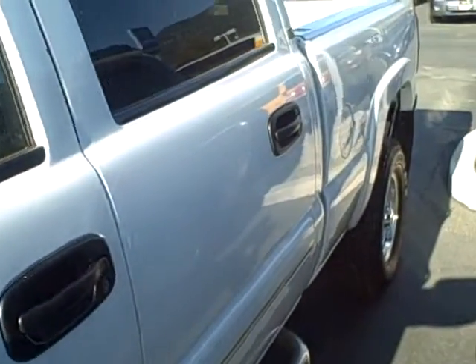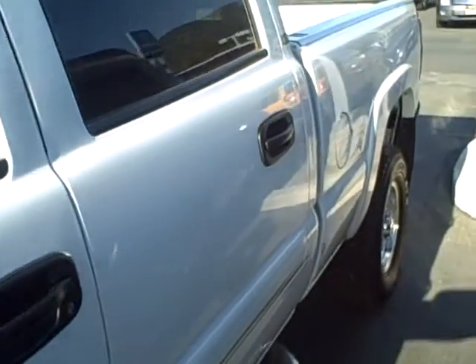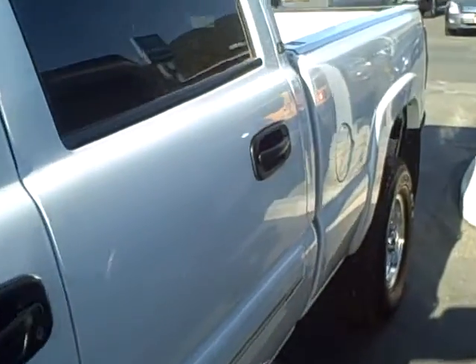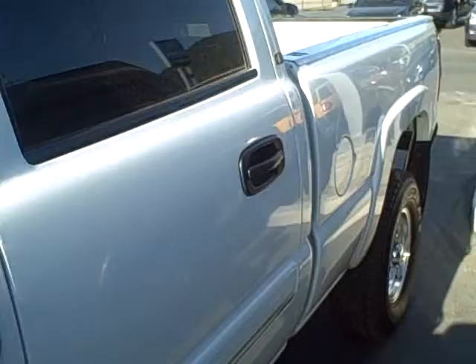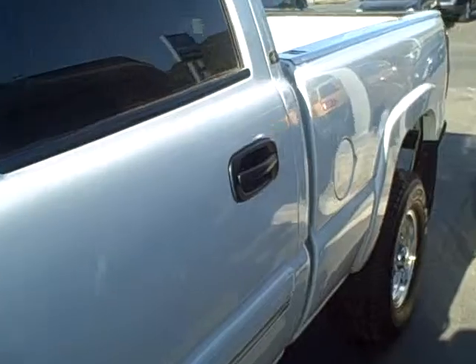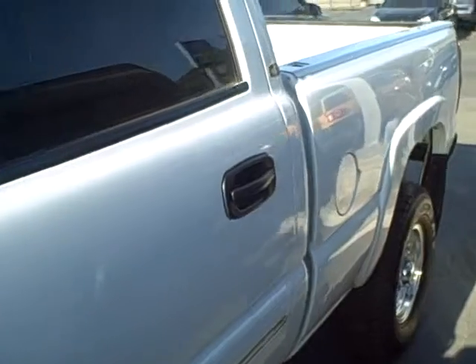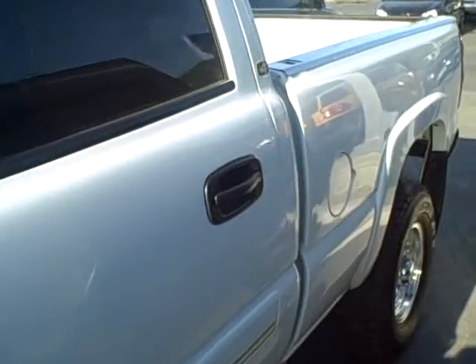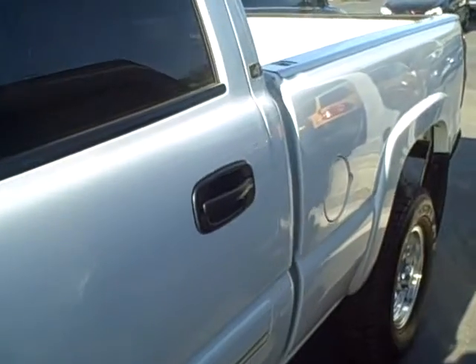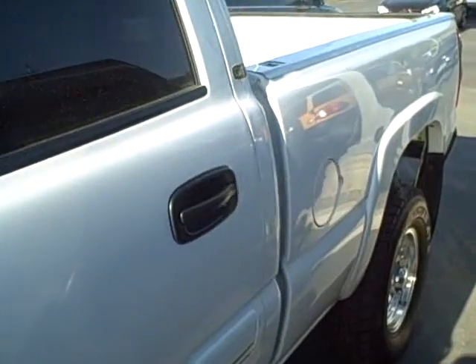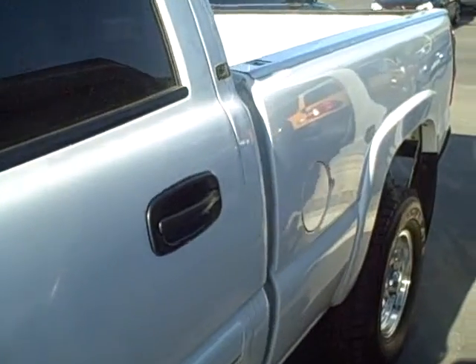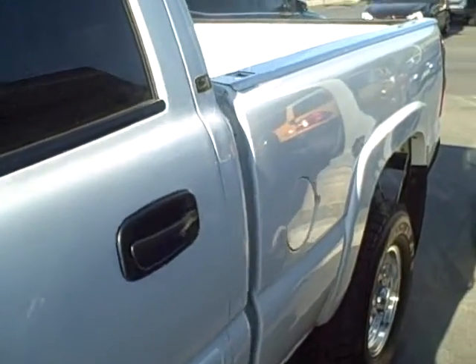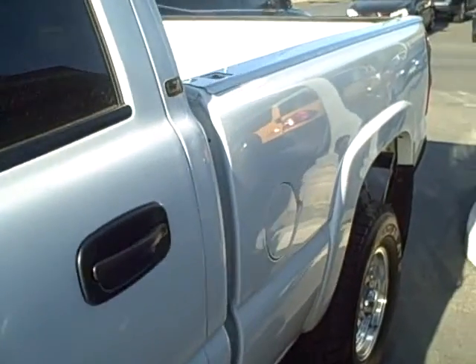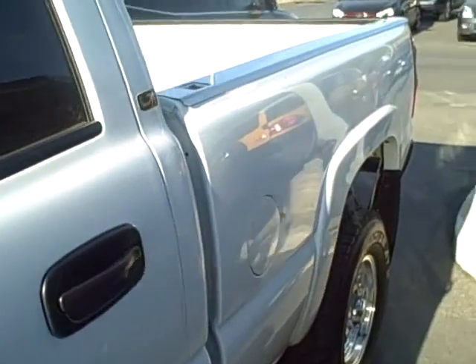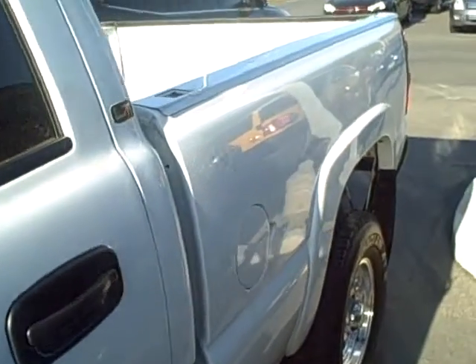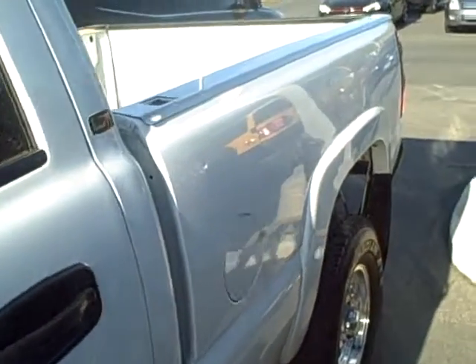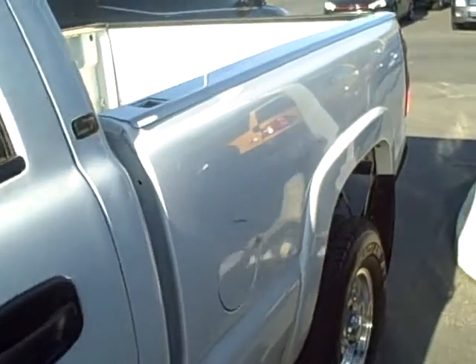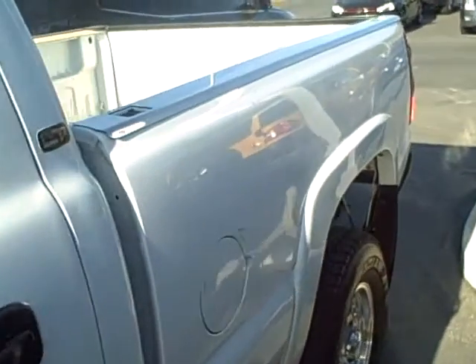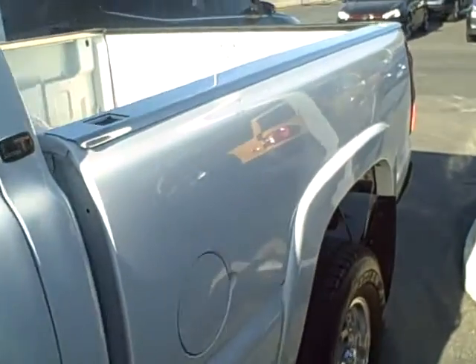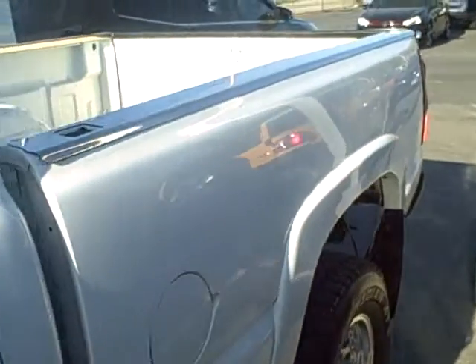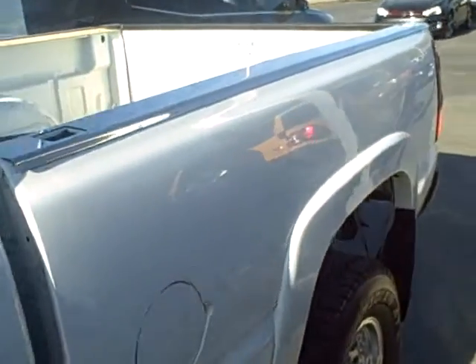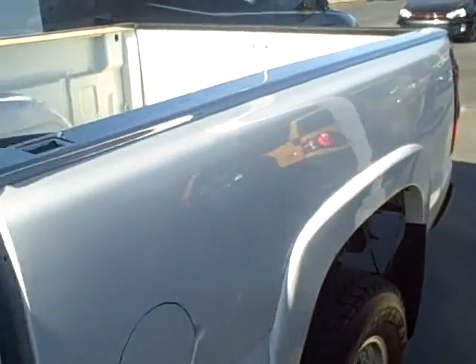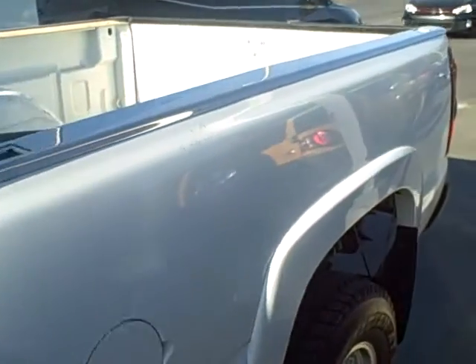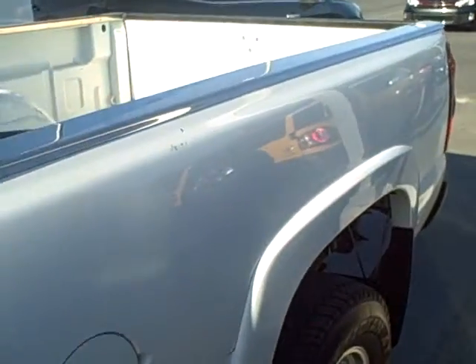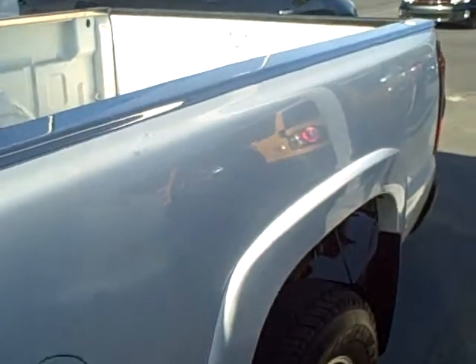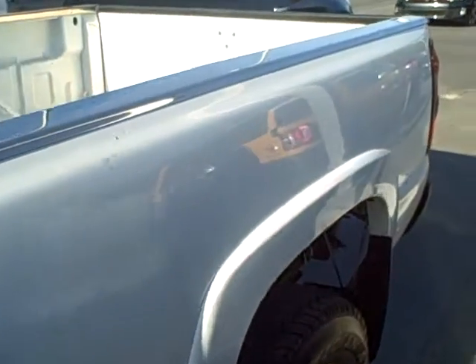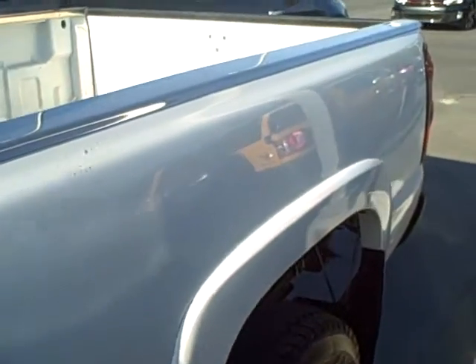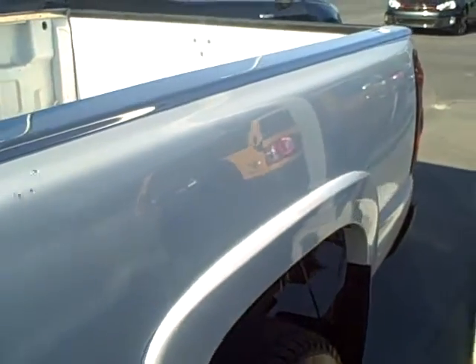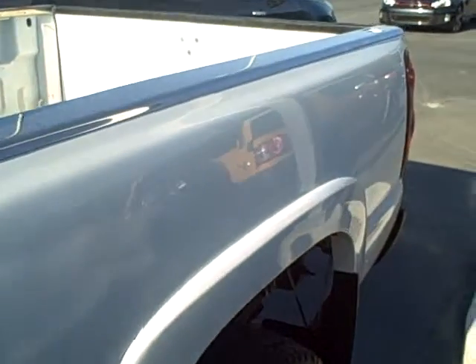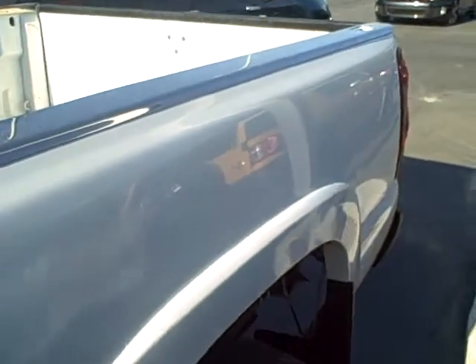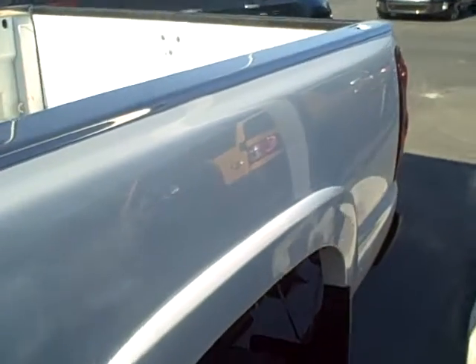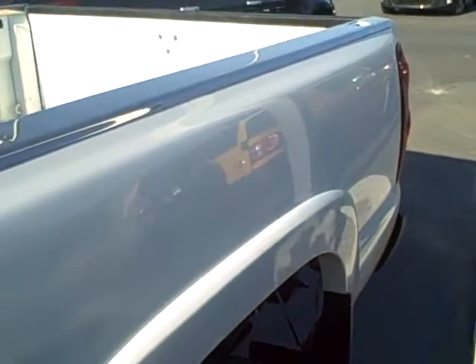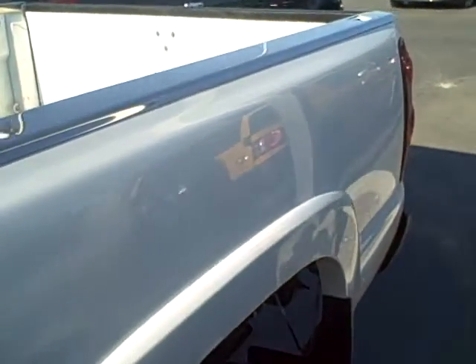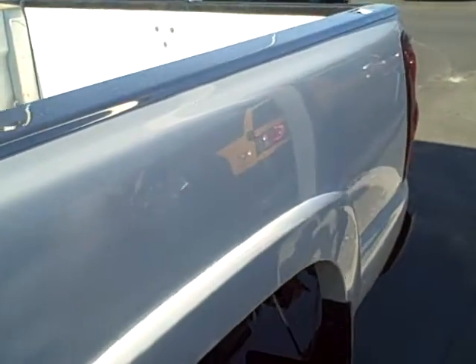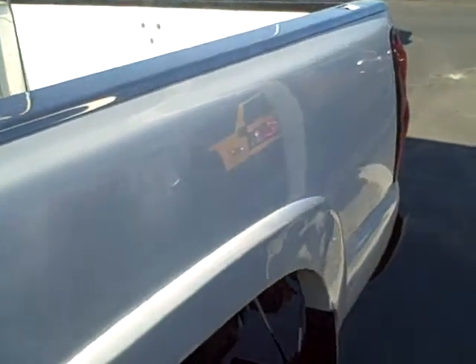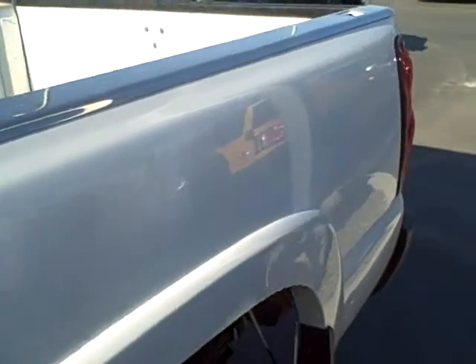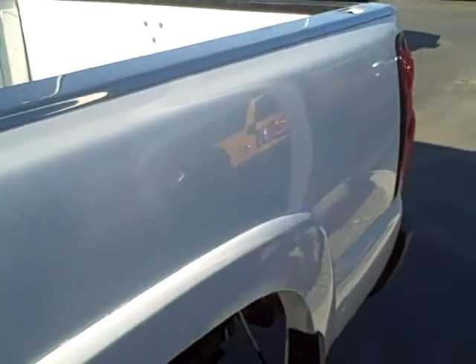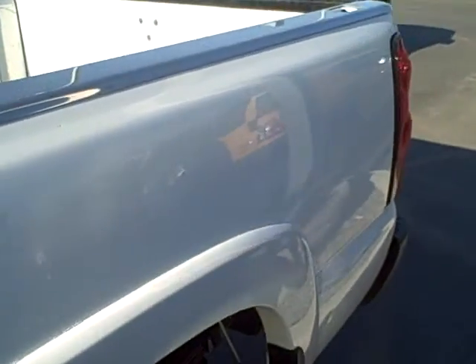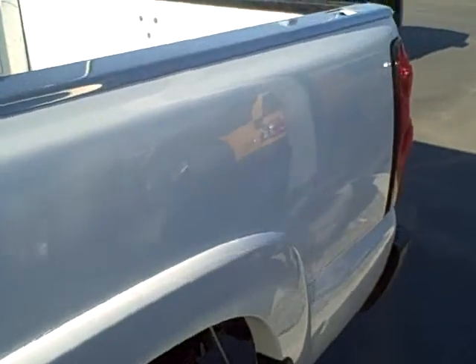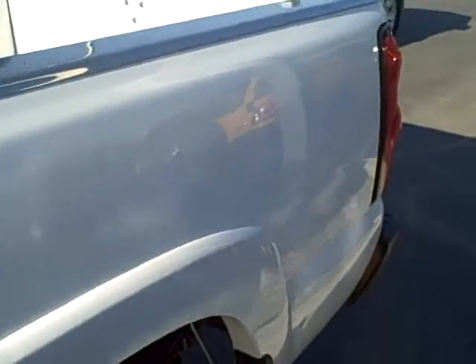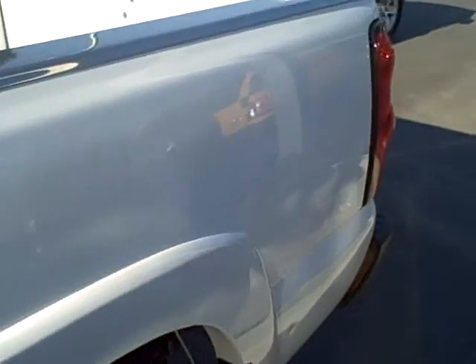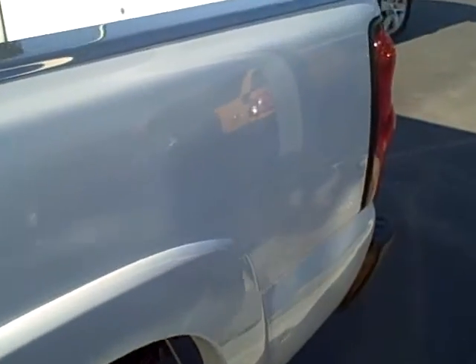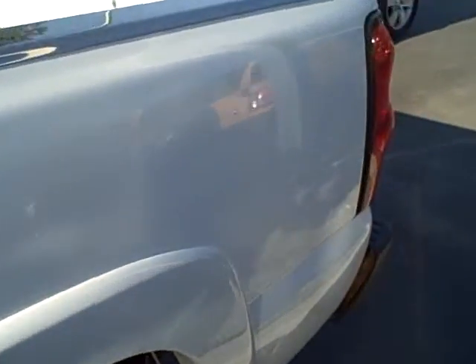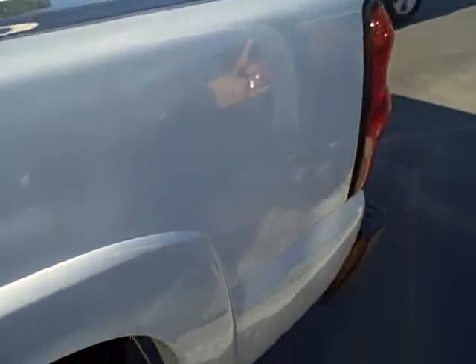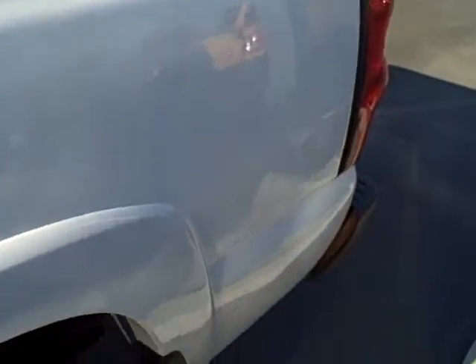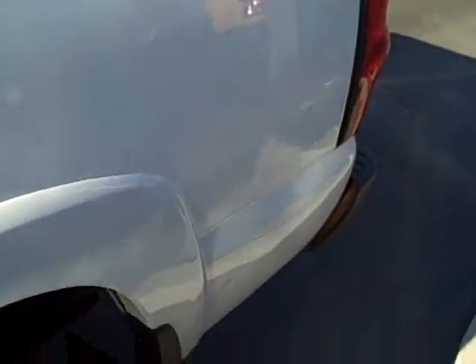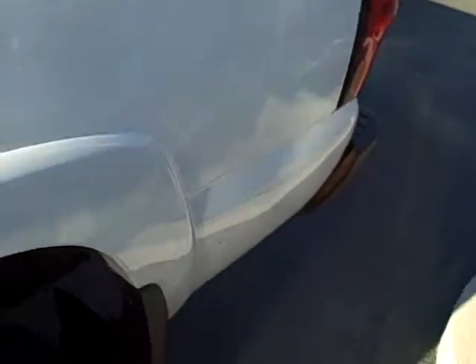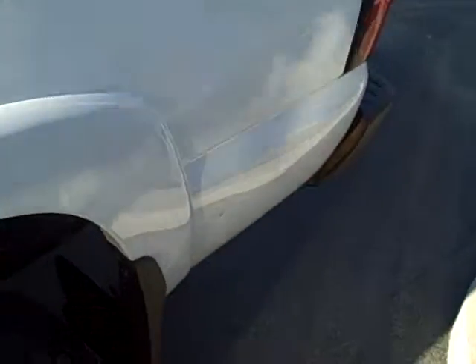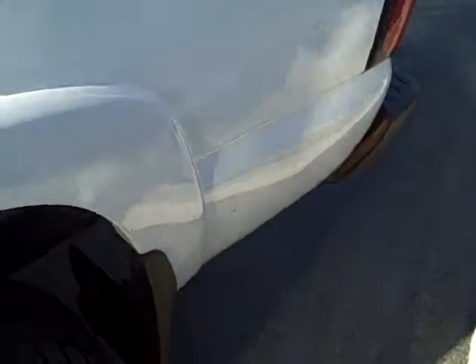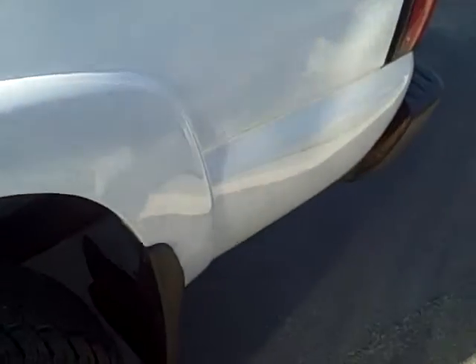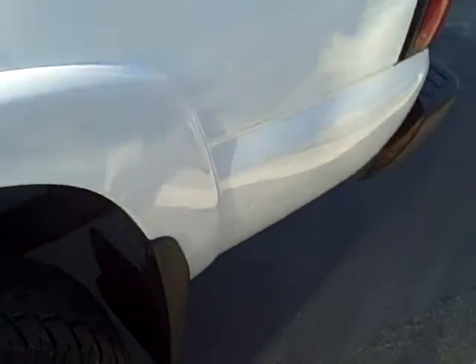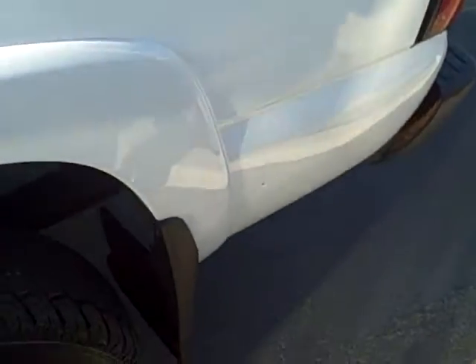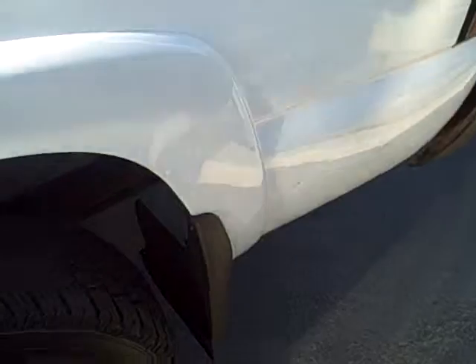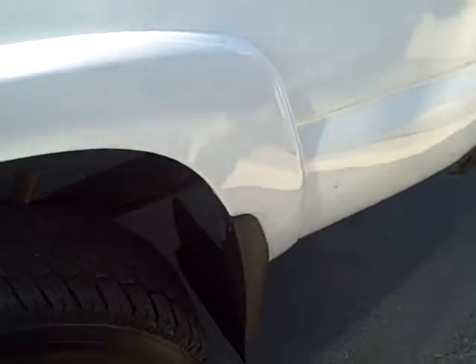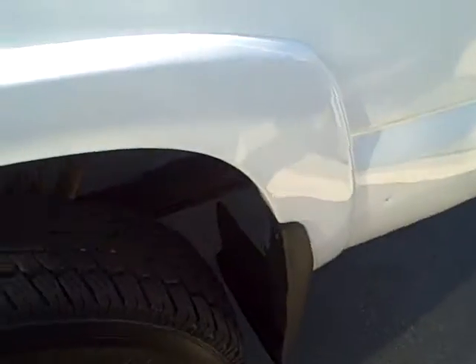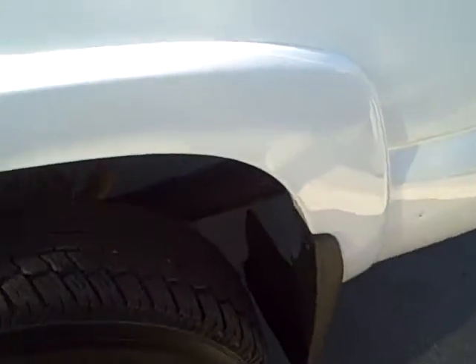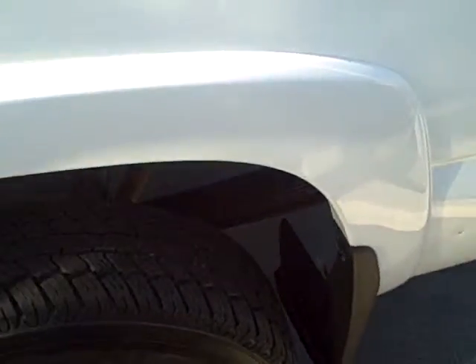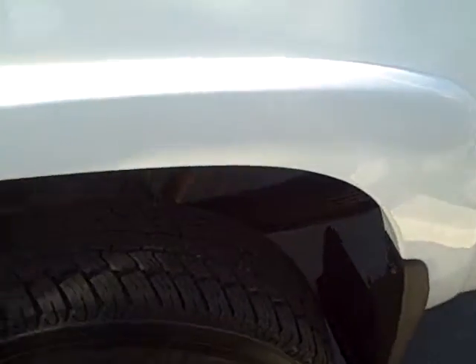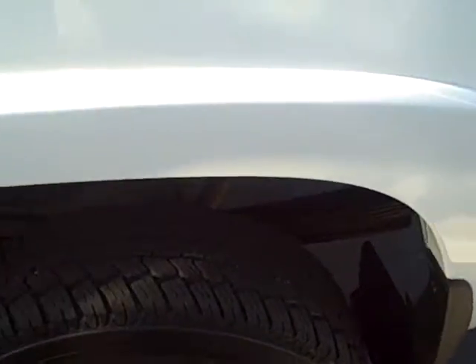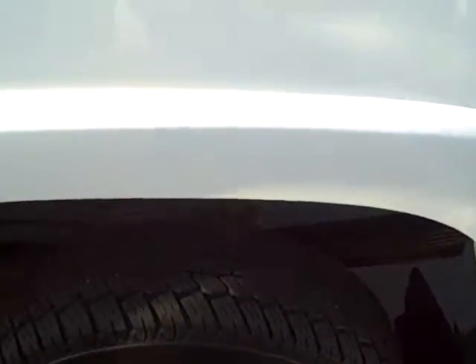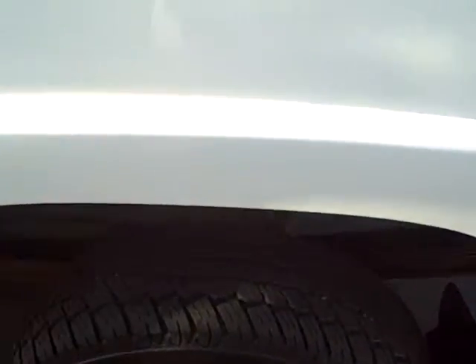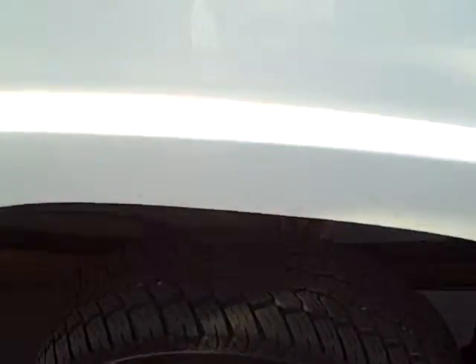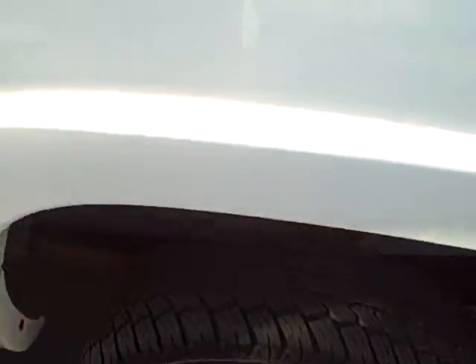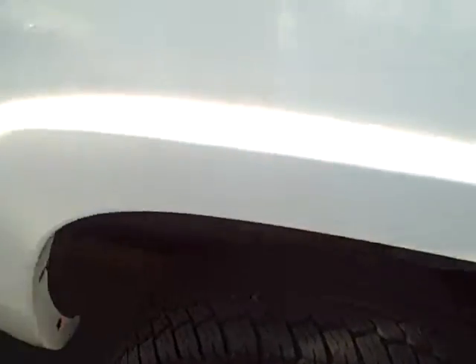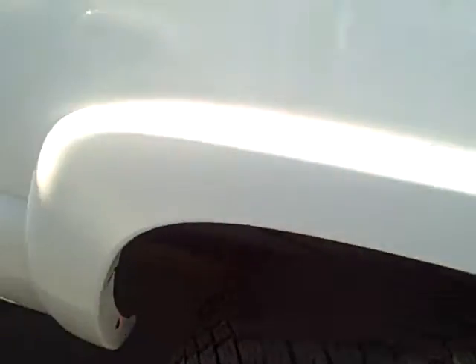Looking down the driver's side, no dents or dings or scratches. This truck really is in nice shape.